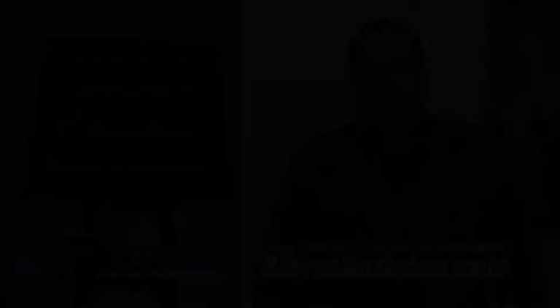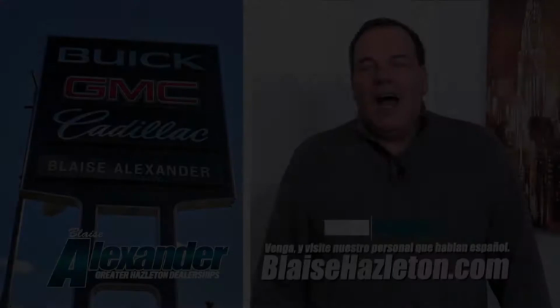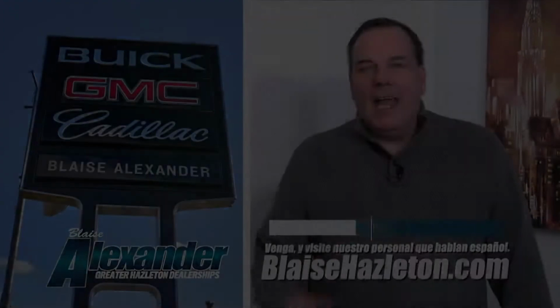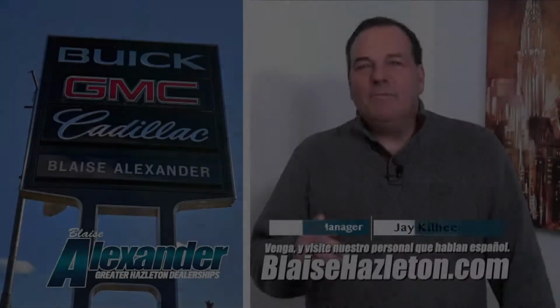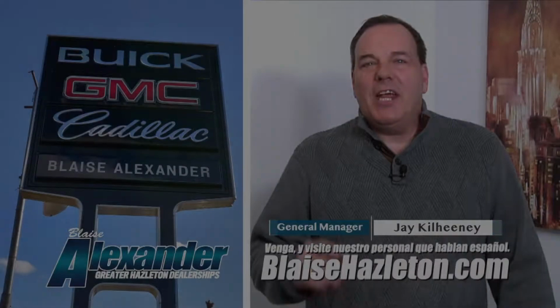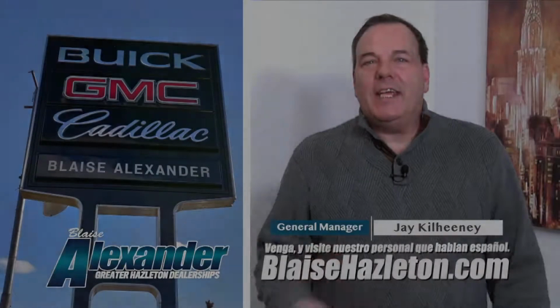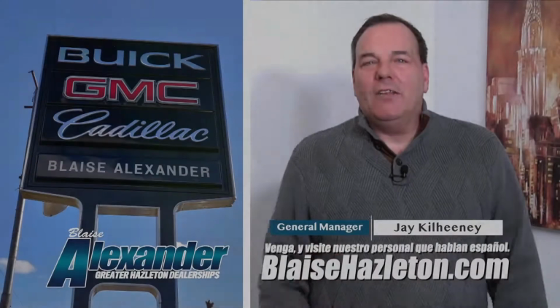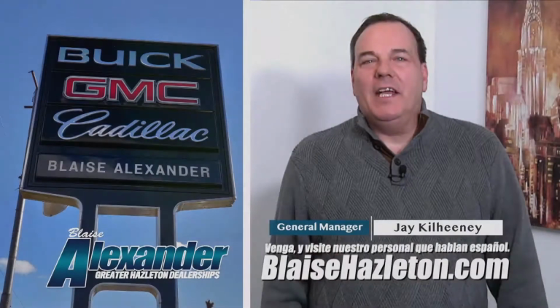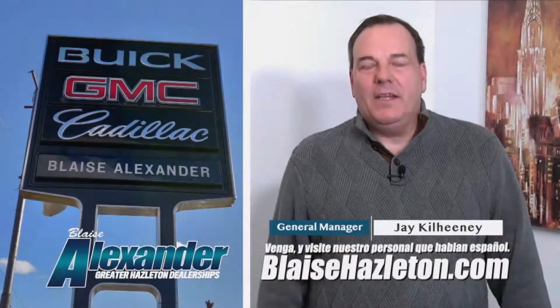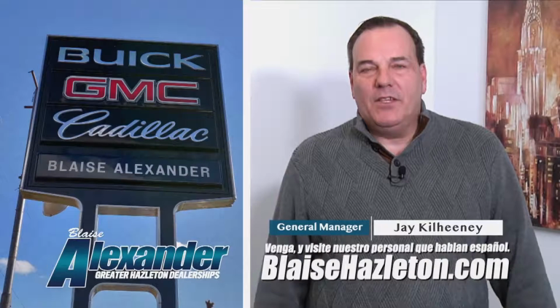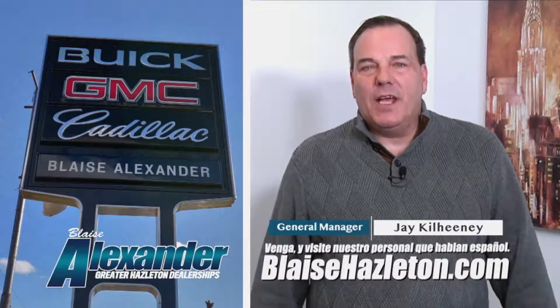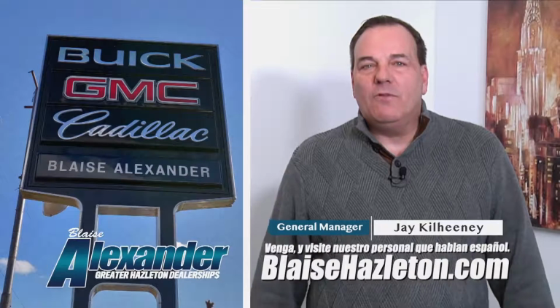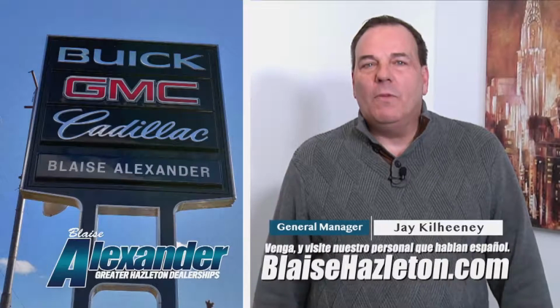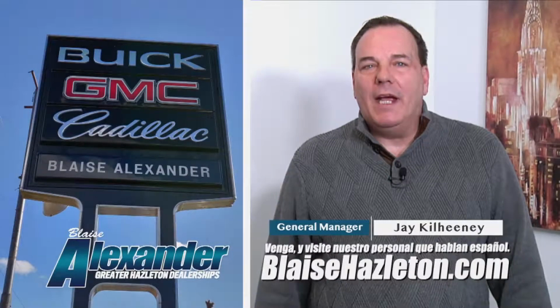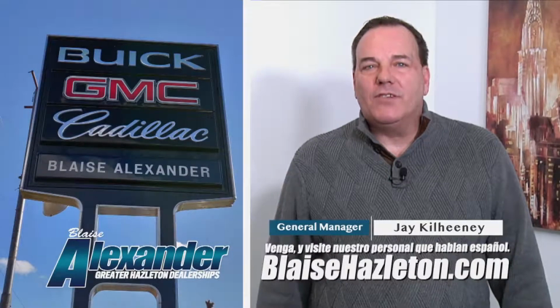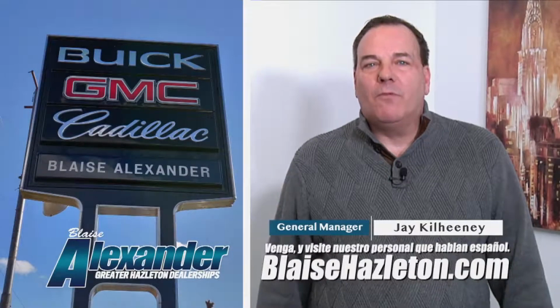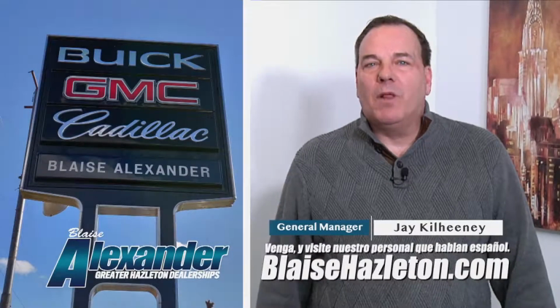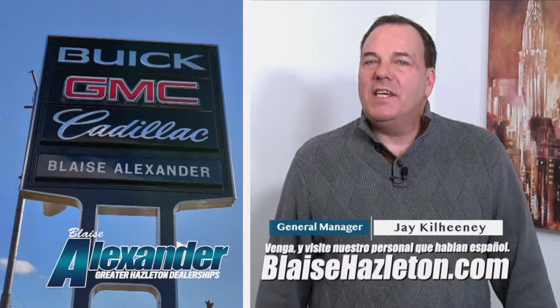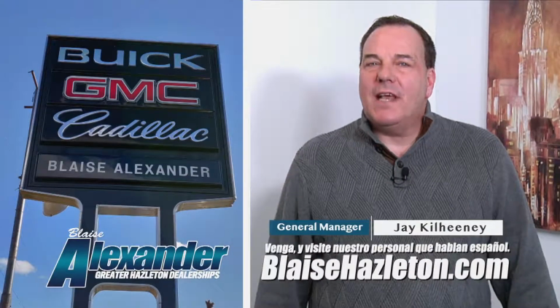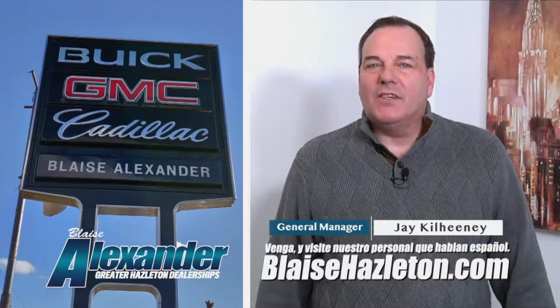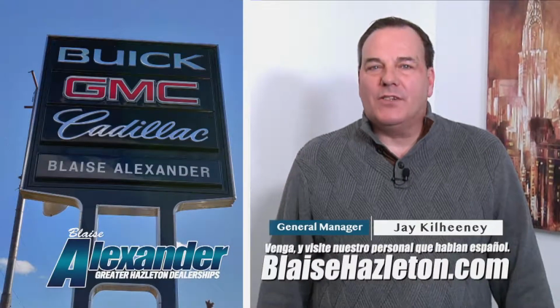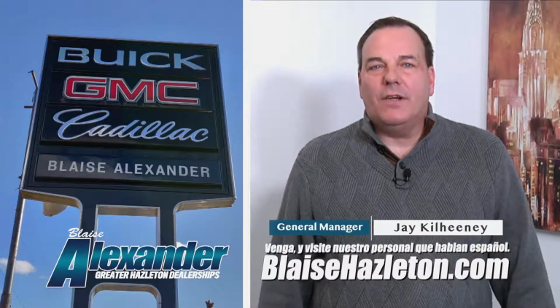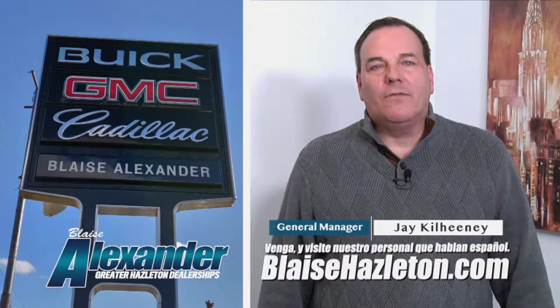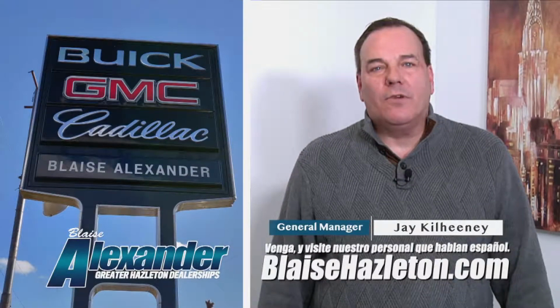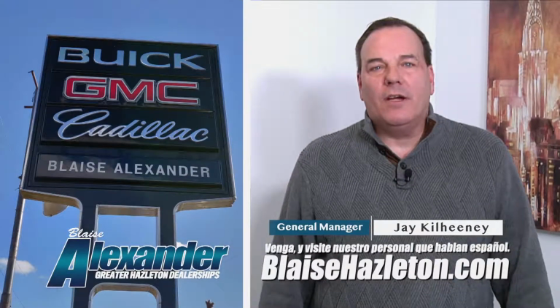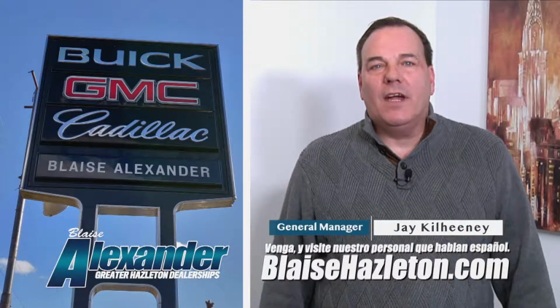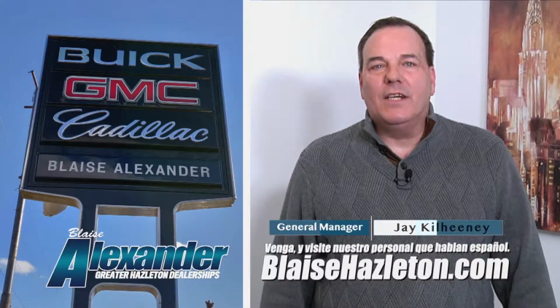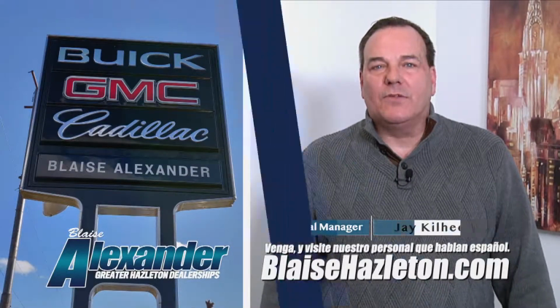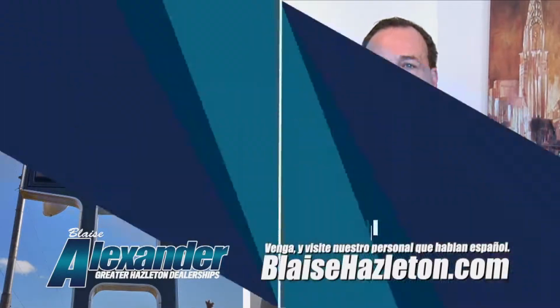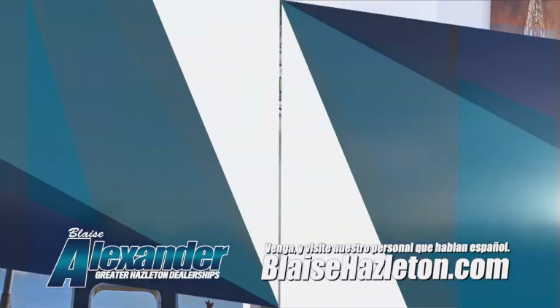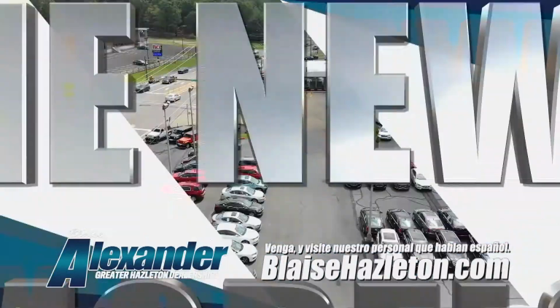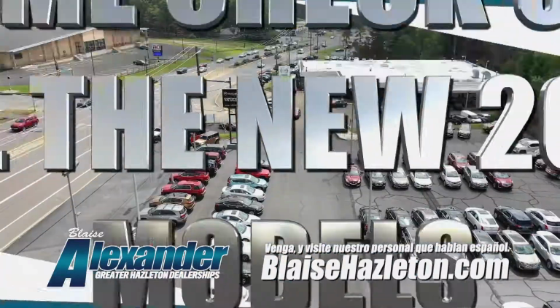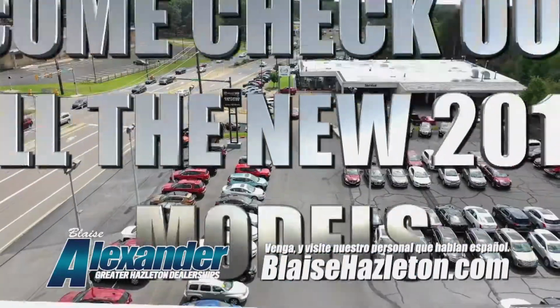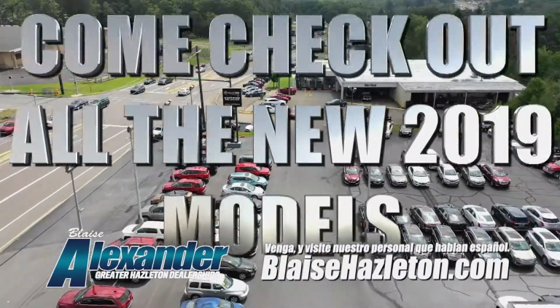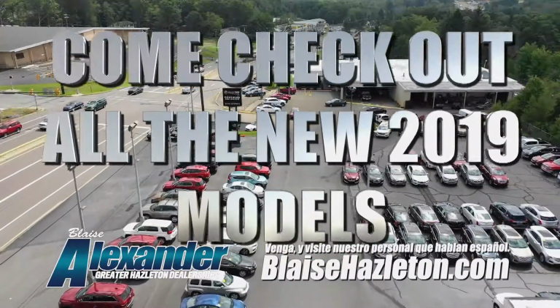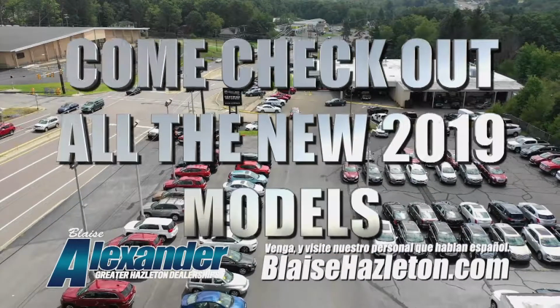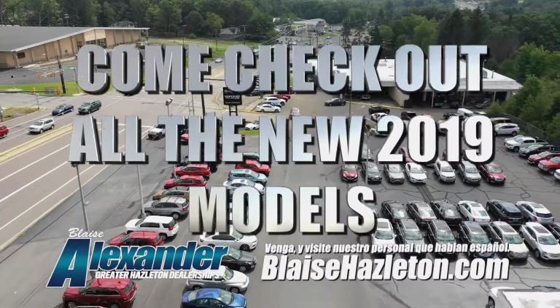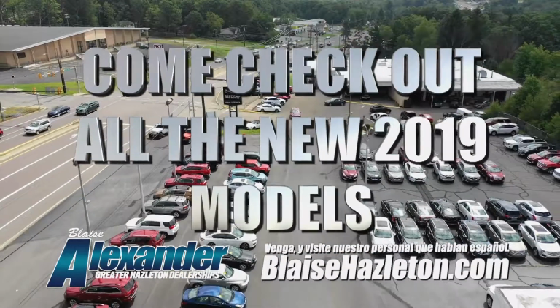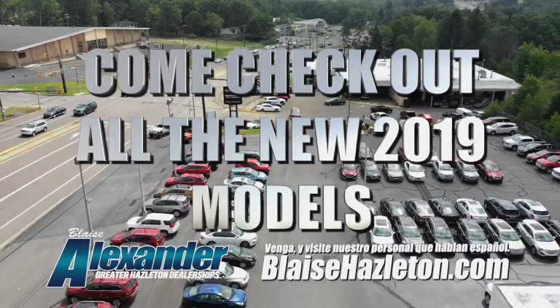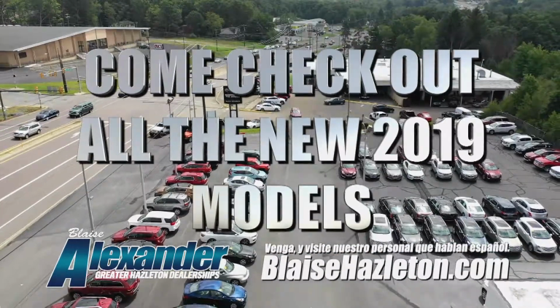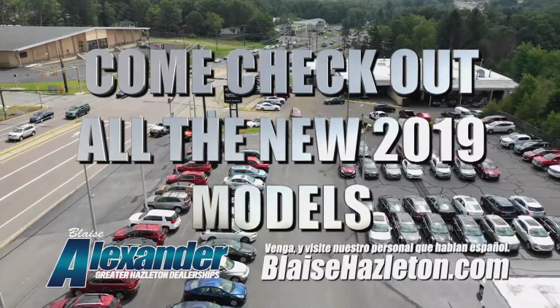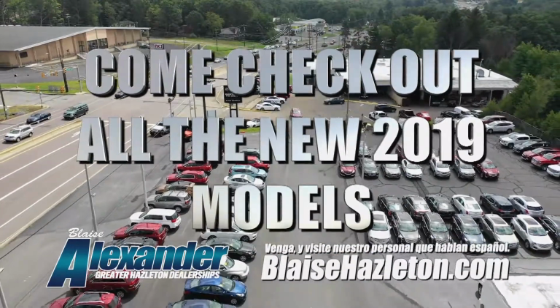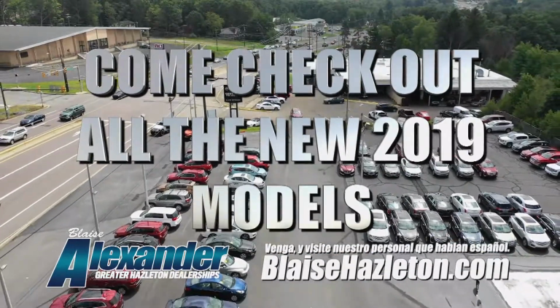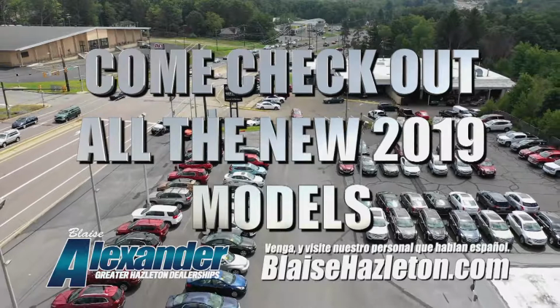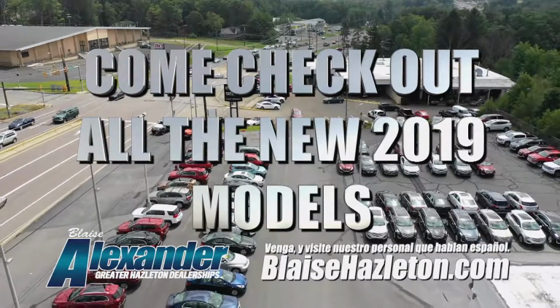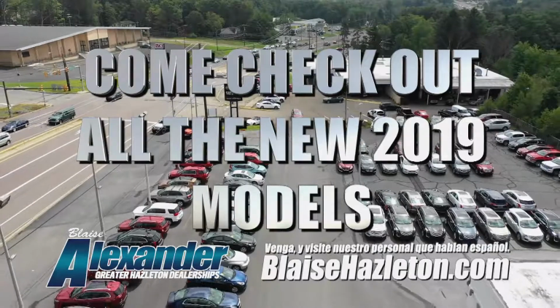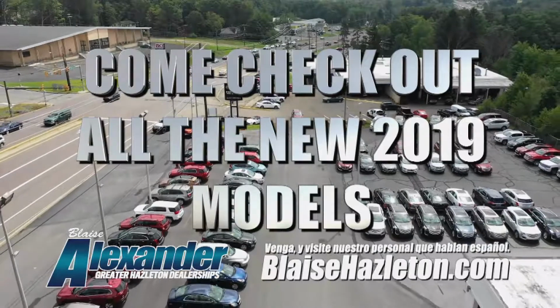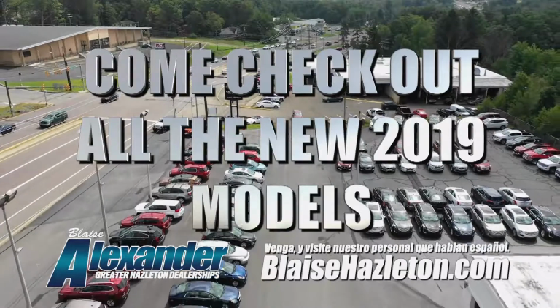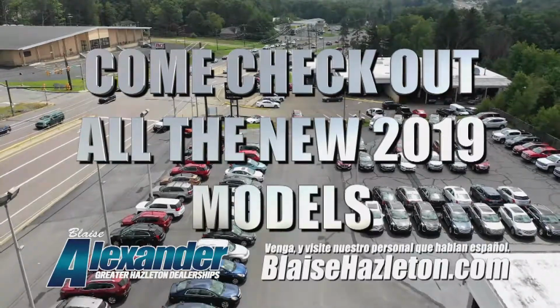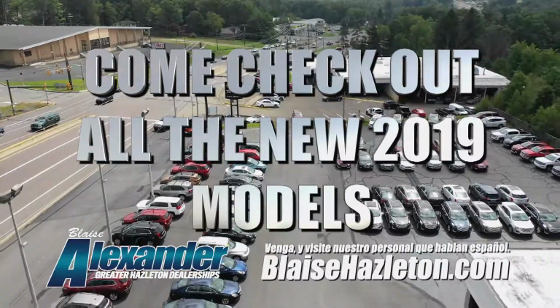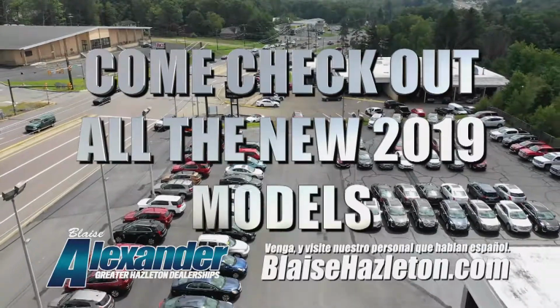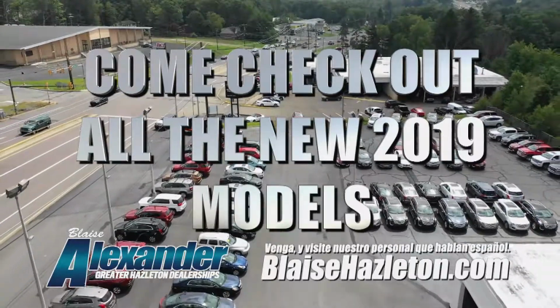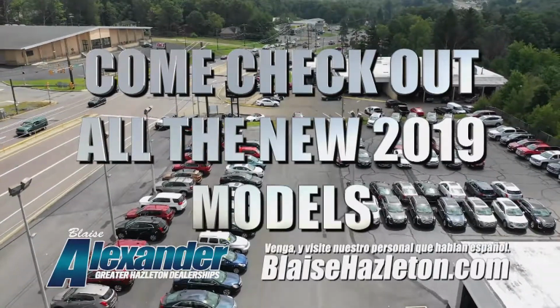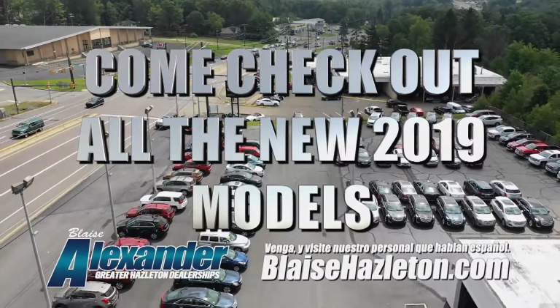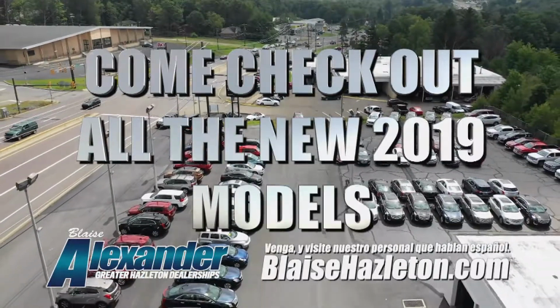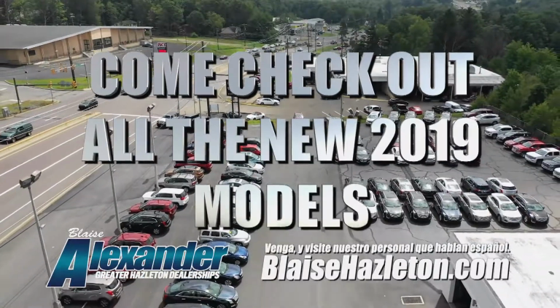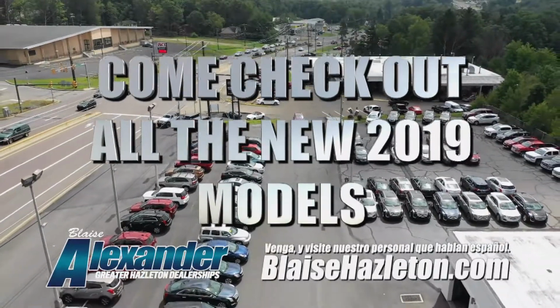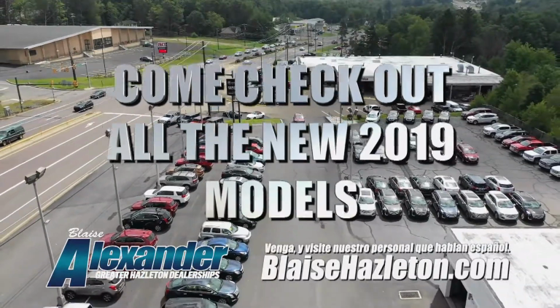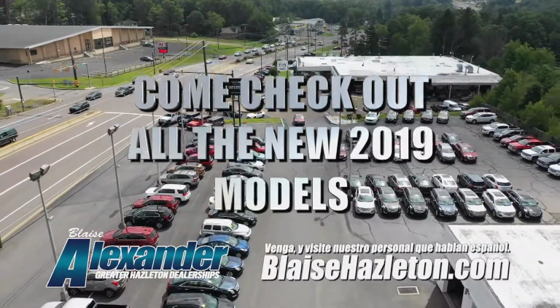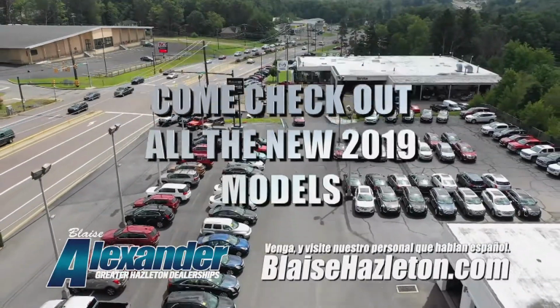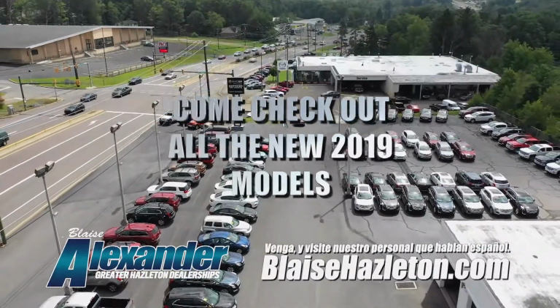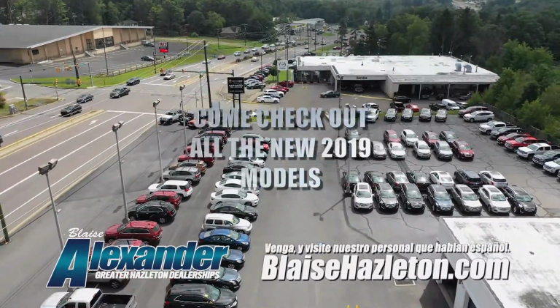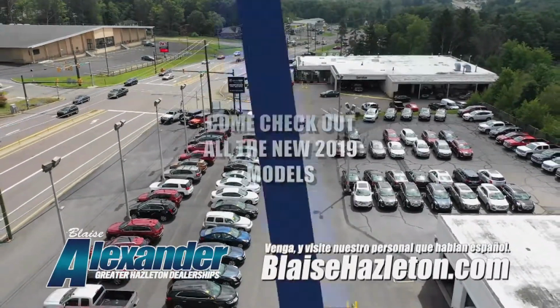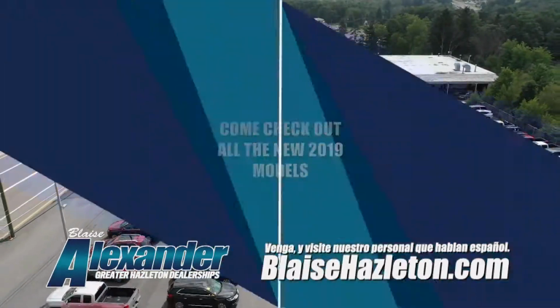Hi, I'm Jay Kilhaney, the General Manager of Blaise Alexander of Greater Hazelton. I'd like to invite you to come down and check out all the new 2019 products that we have available.